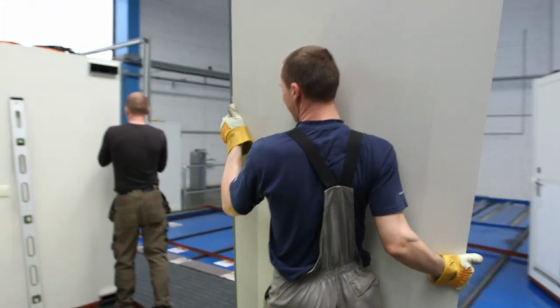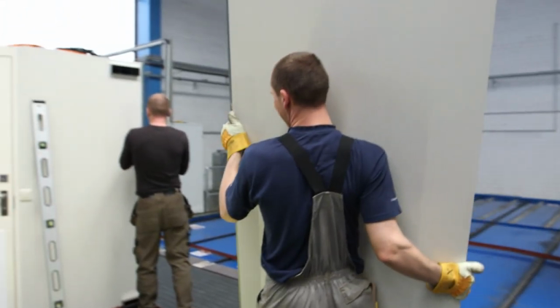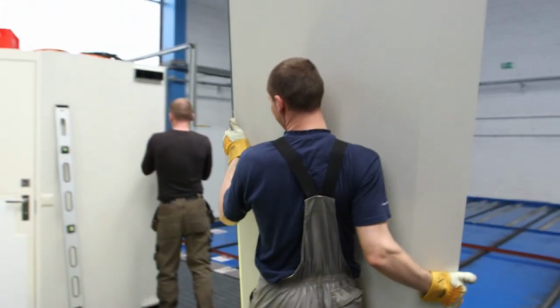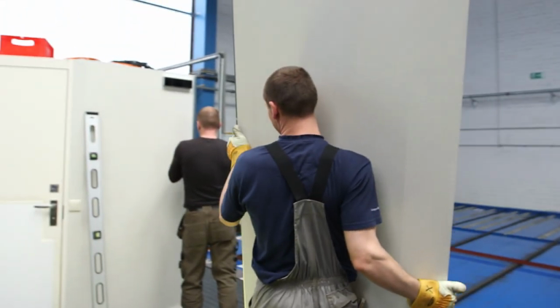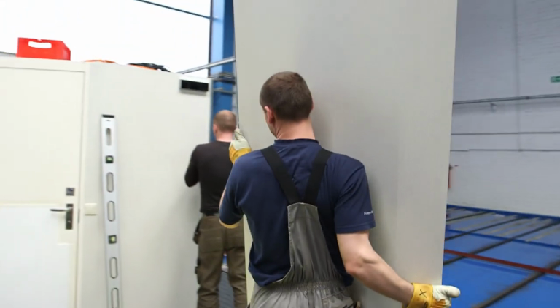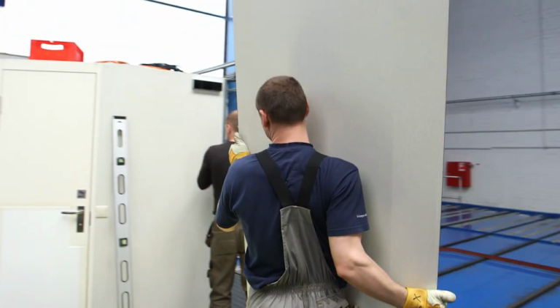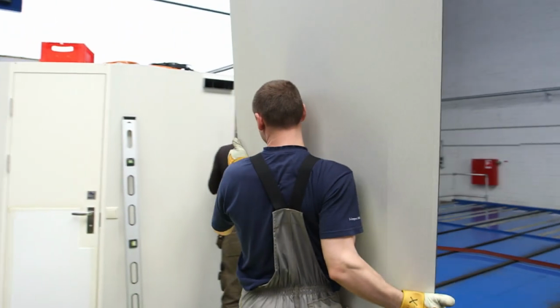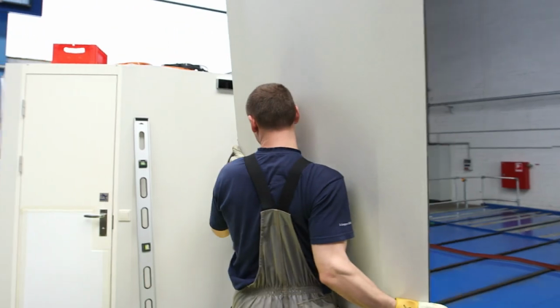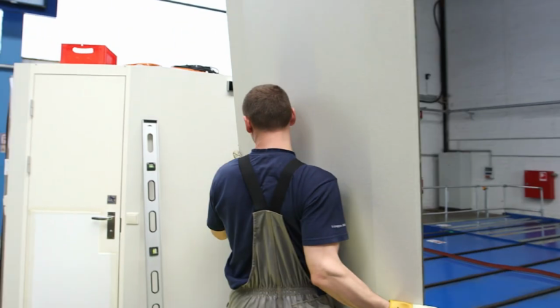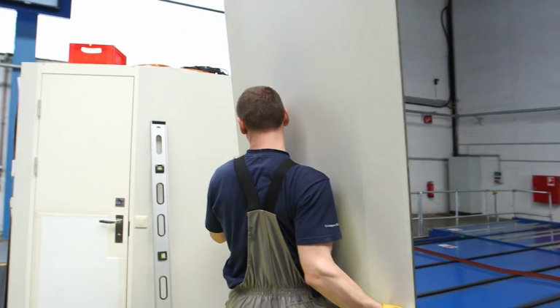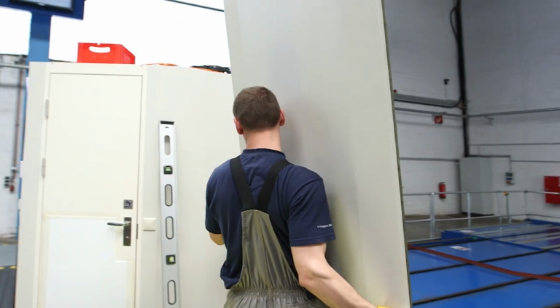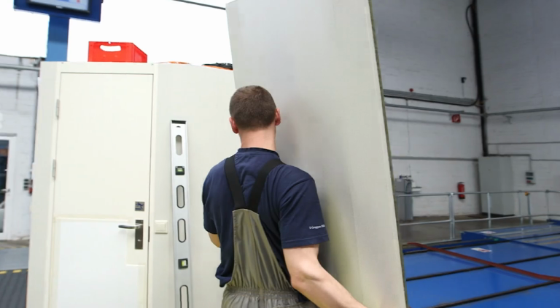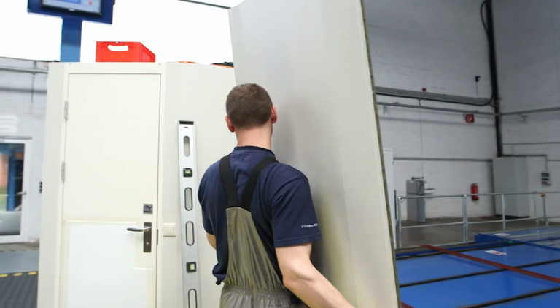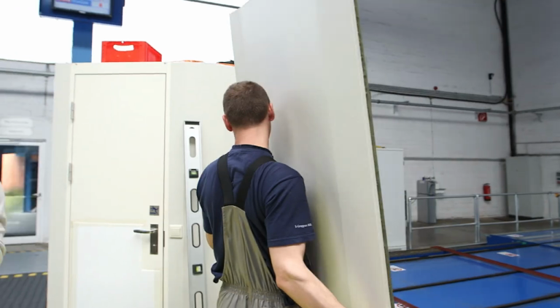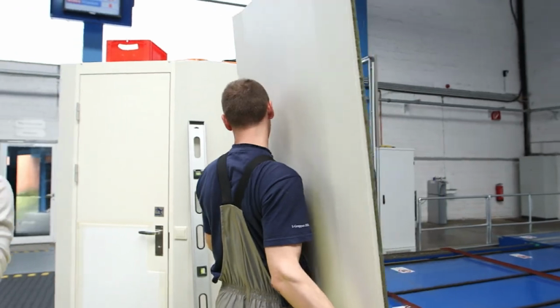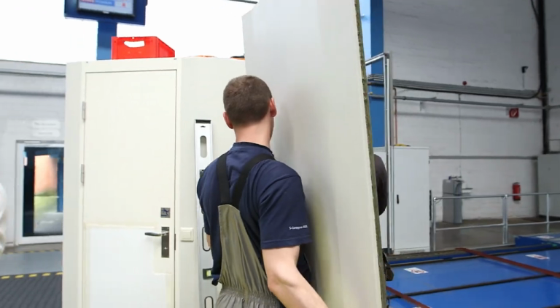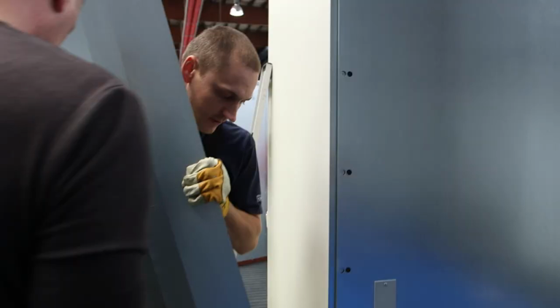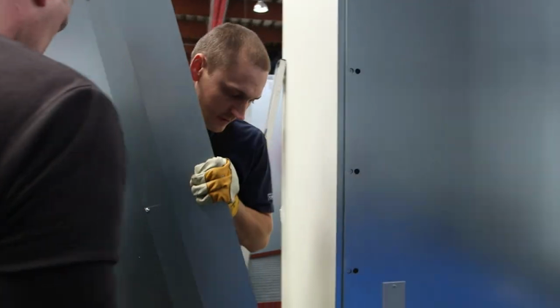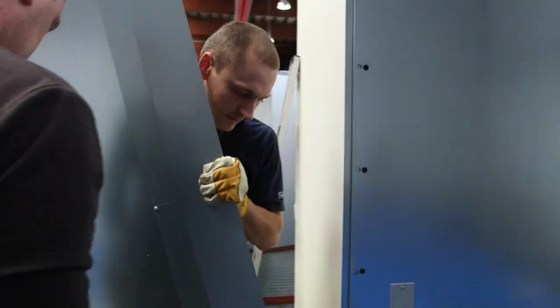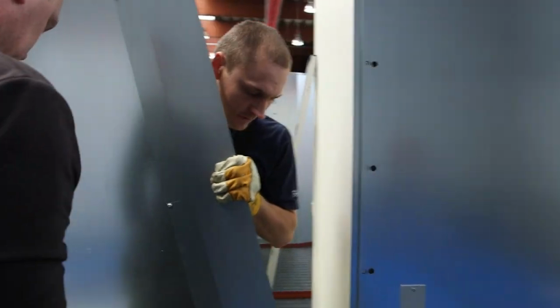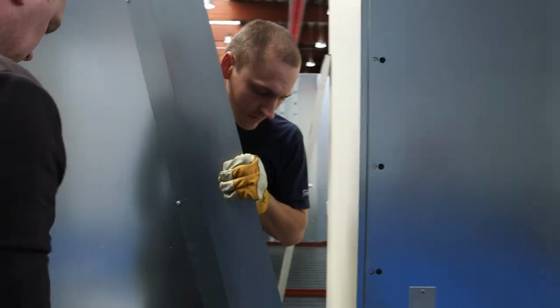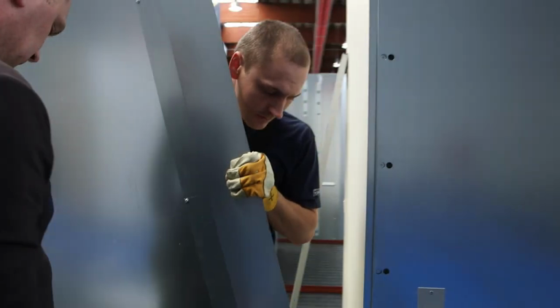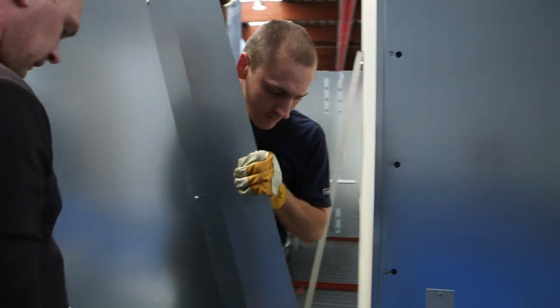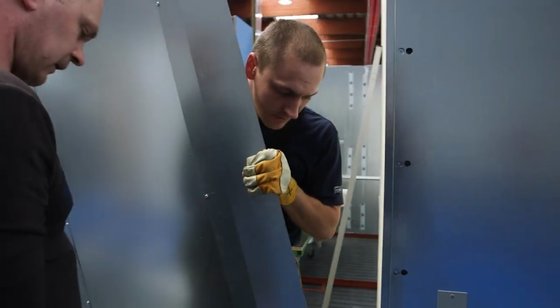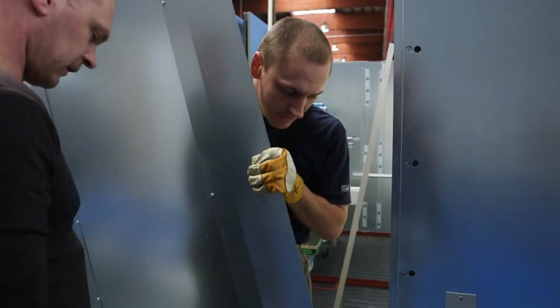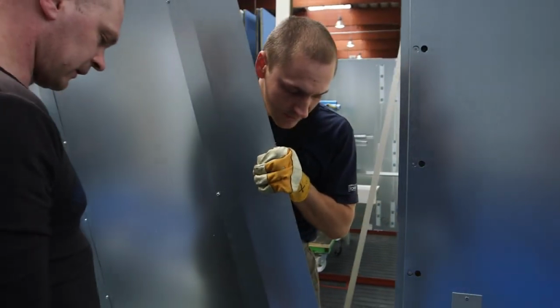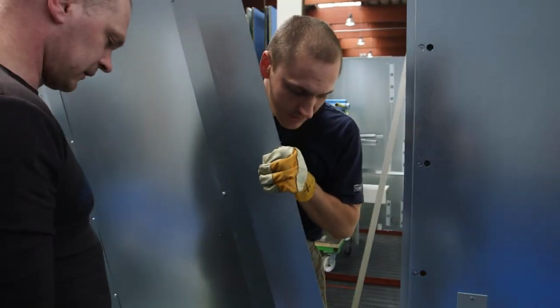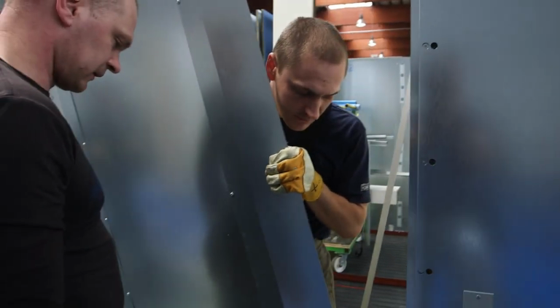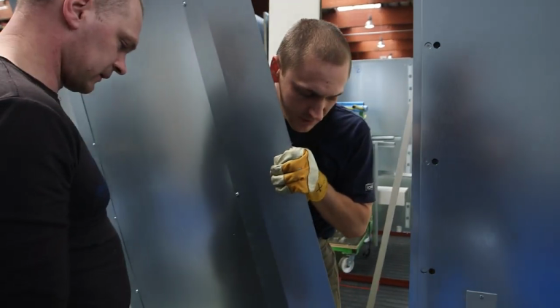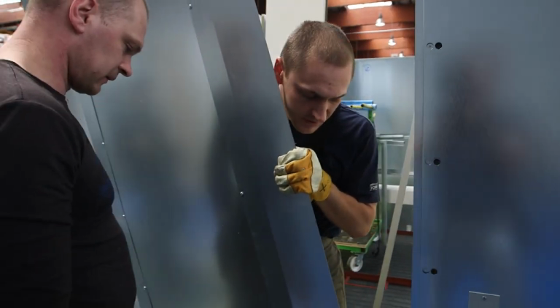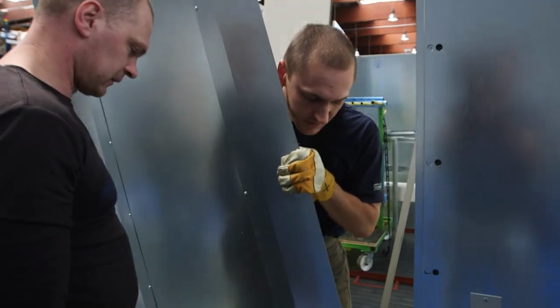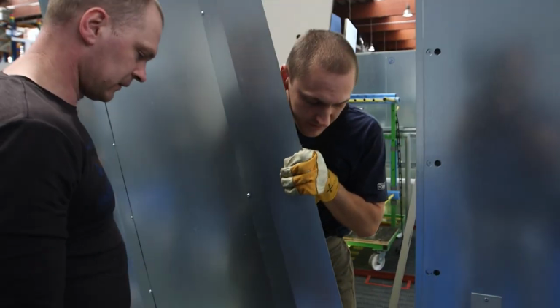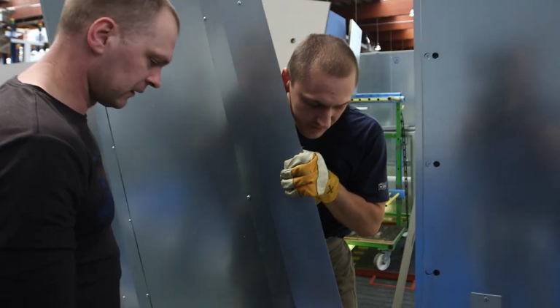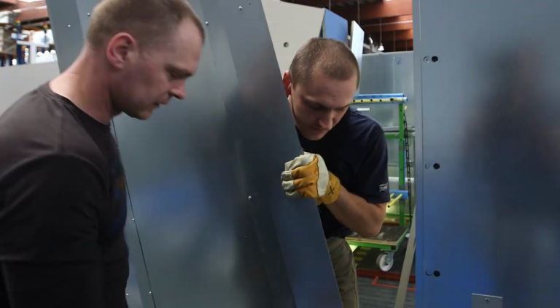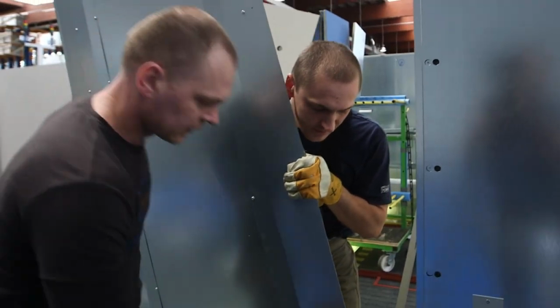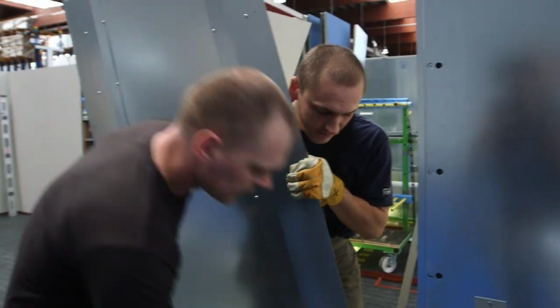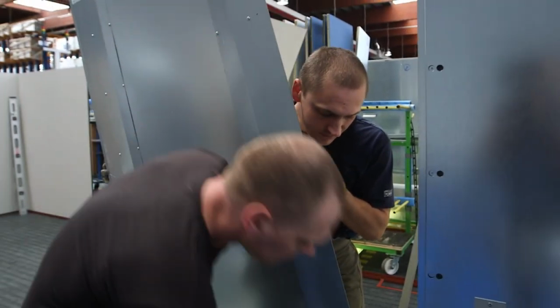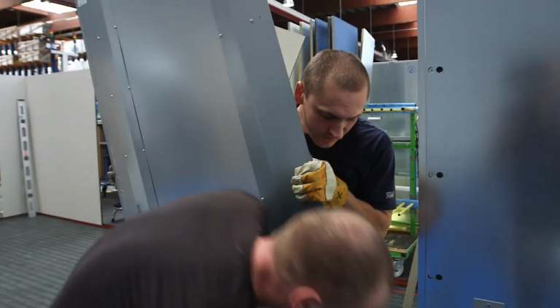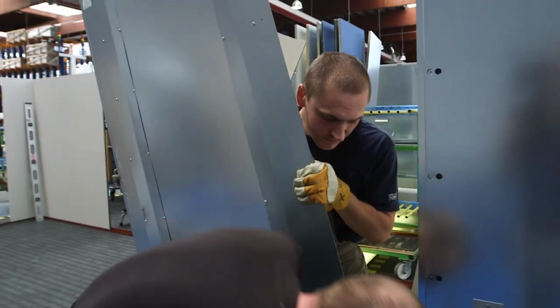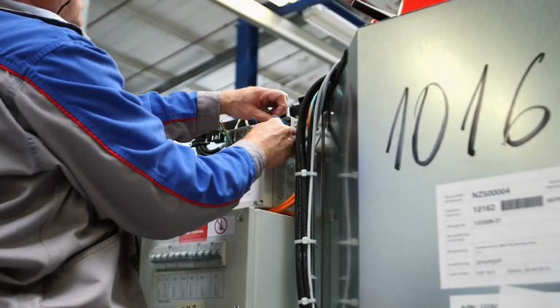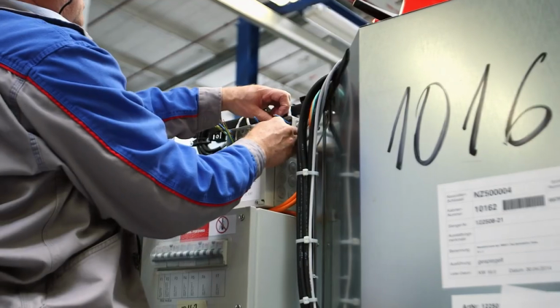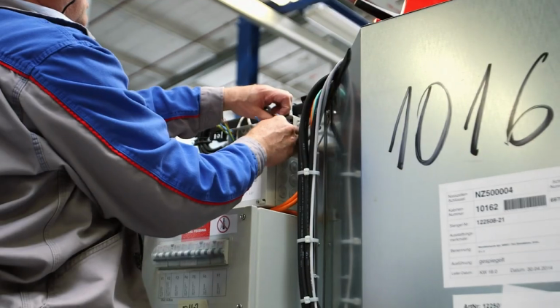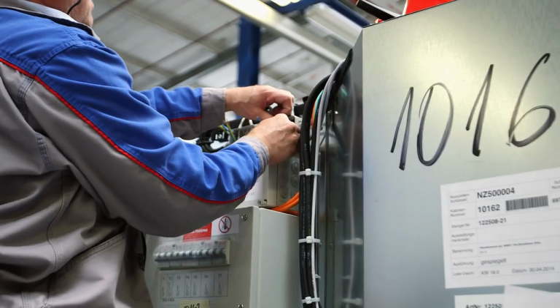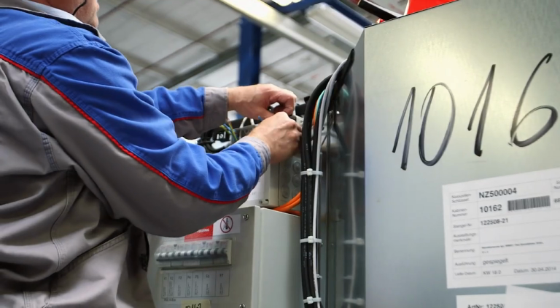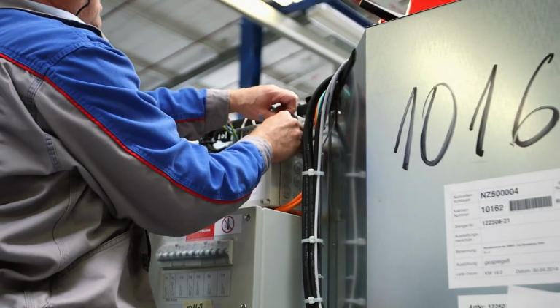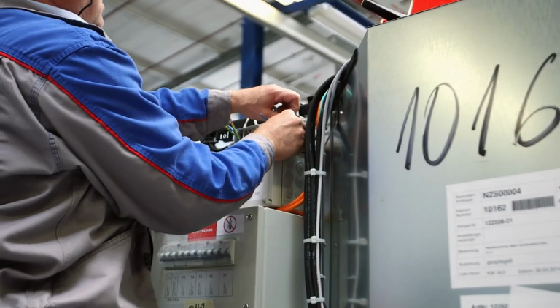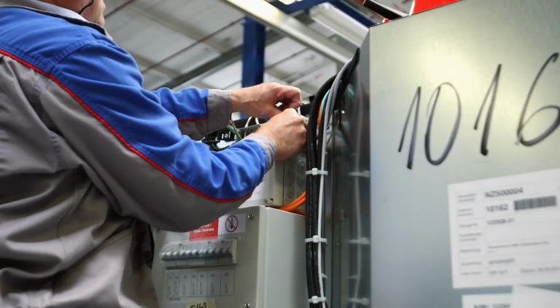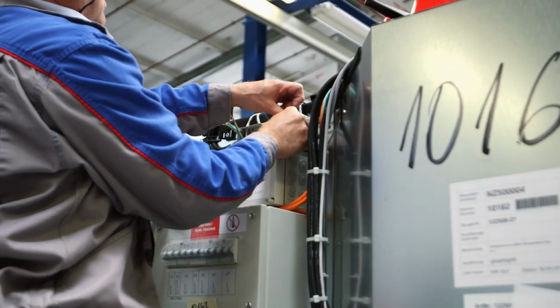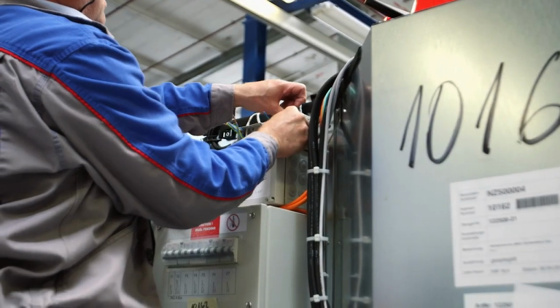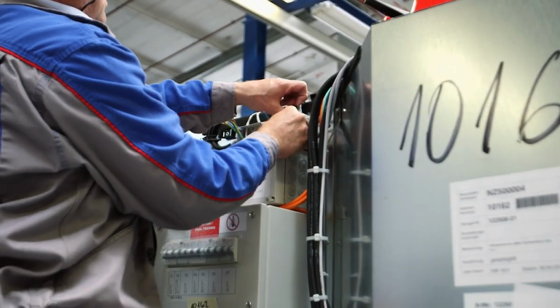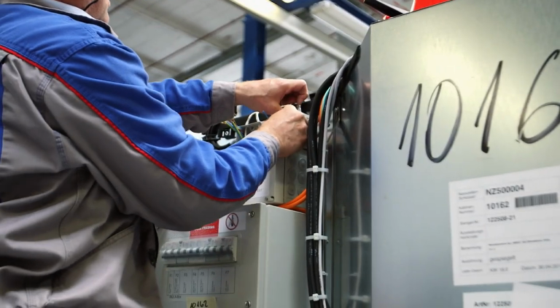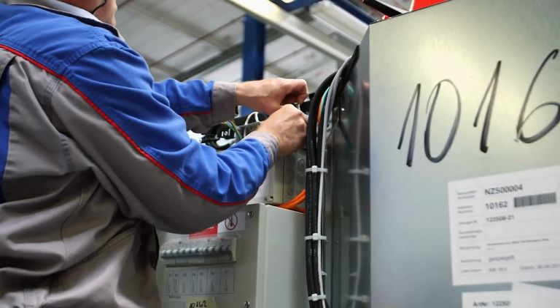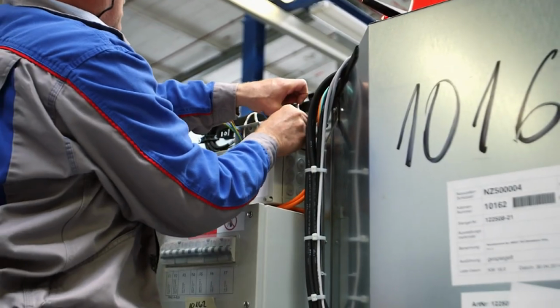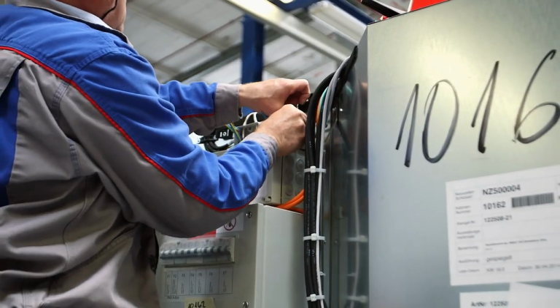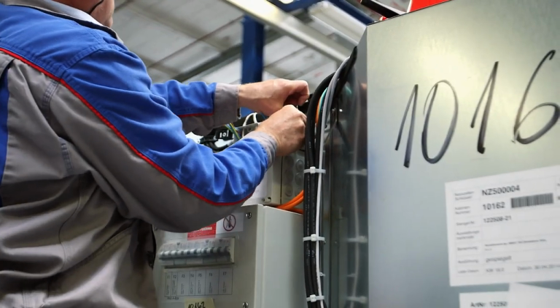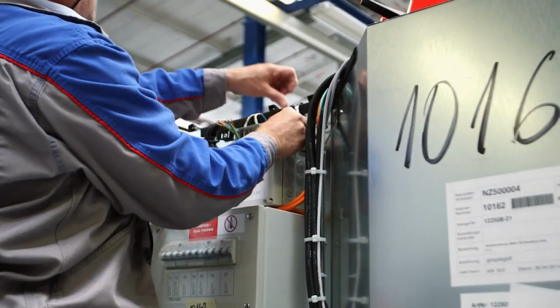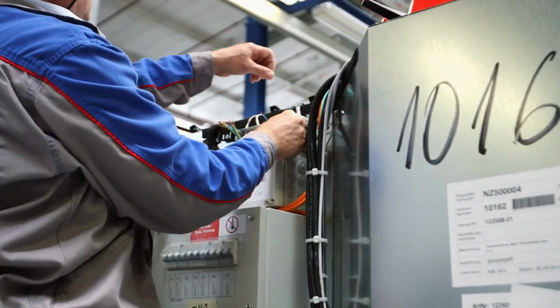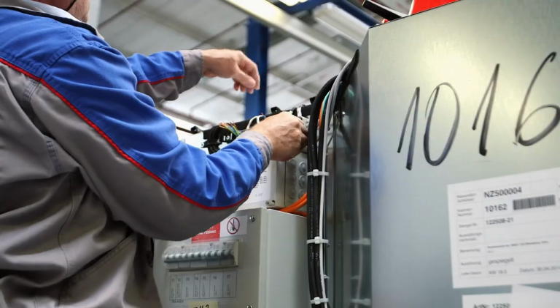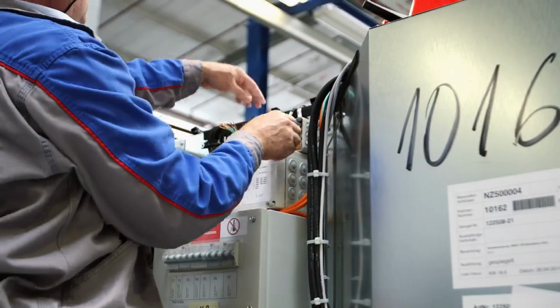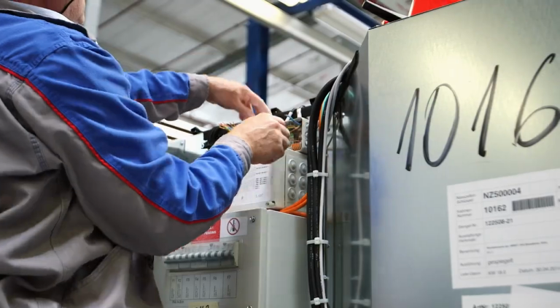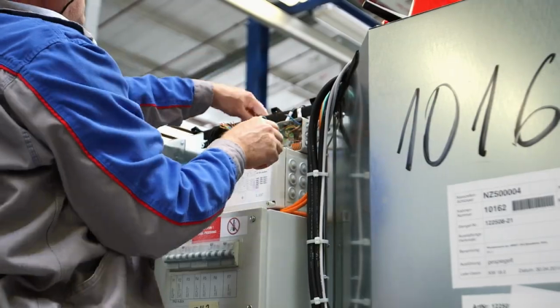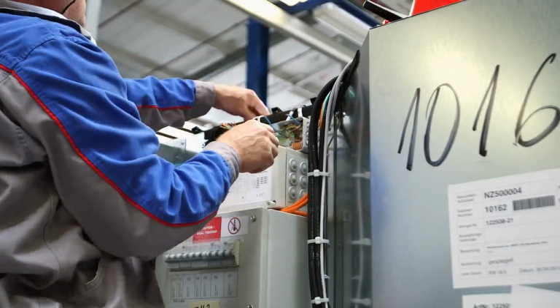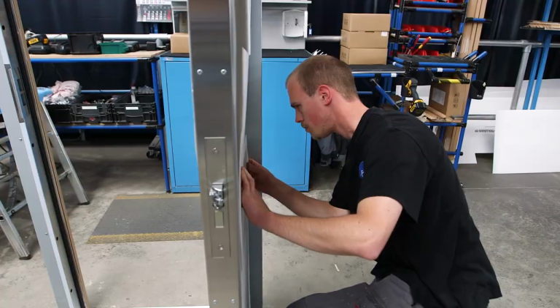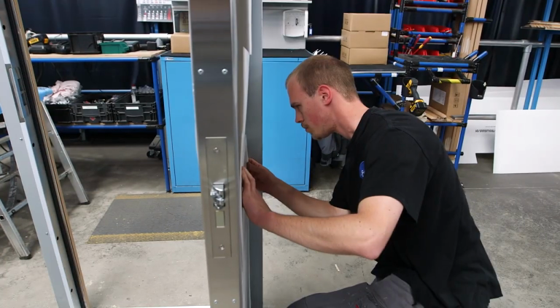We are the only cabin manufacturer for Meyer Shipyard, so we have a really close relationship.